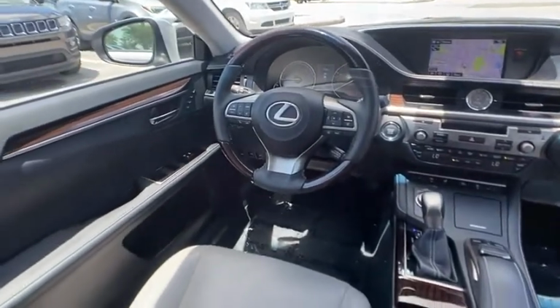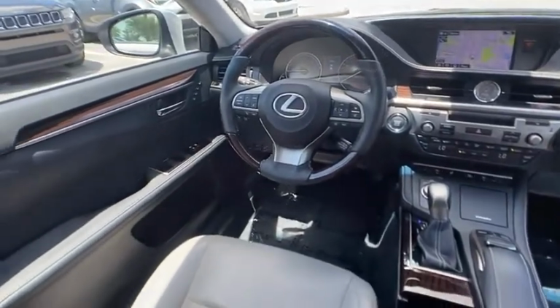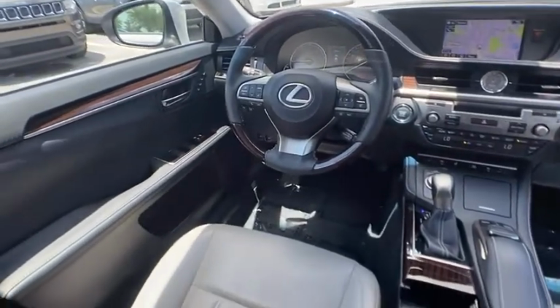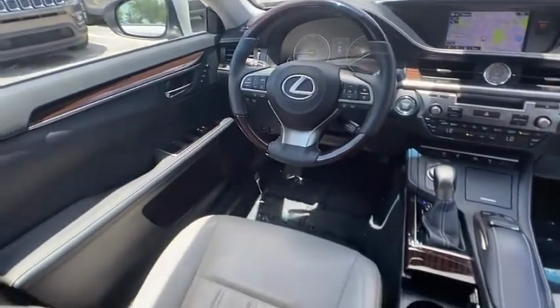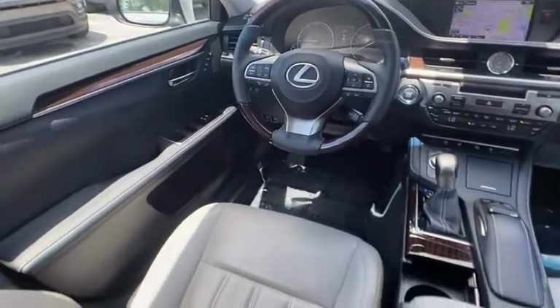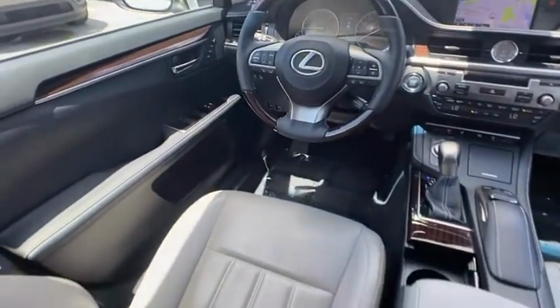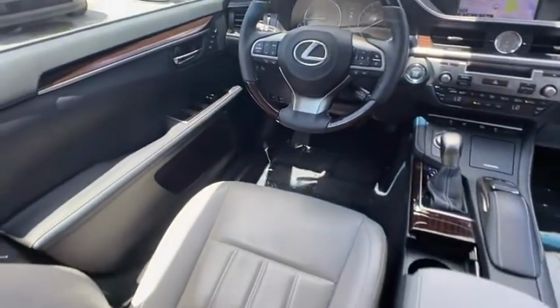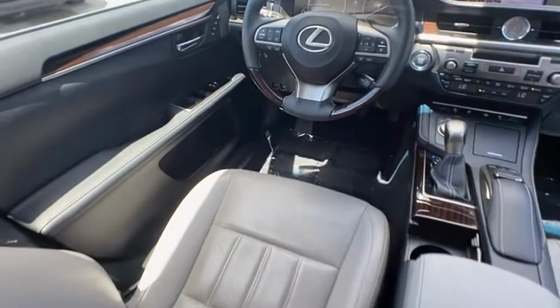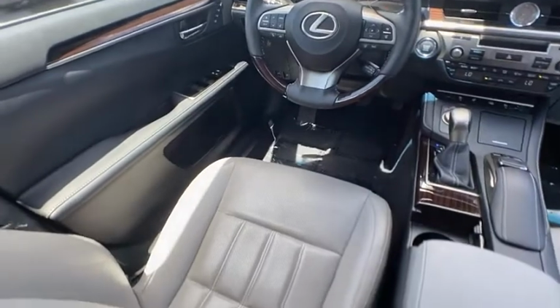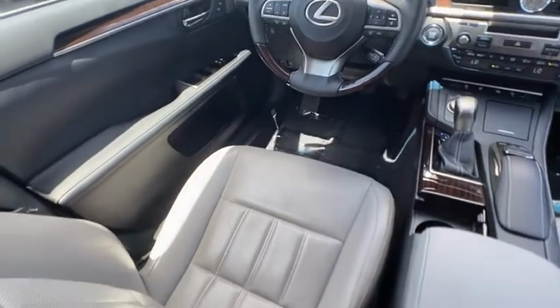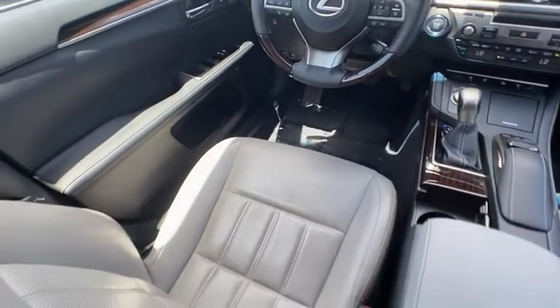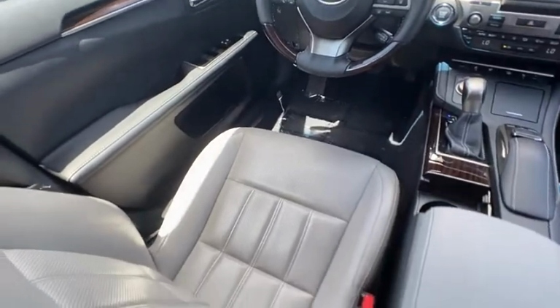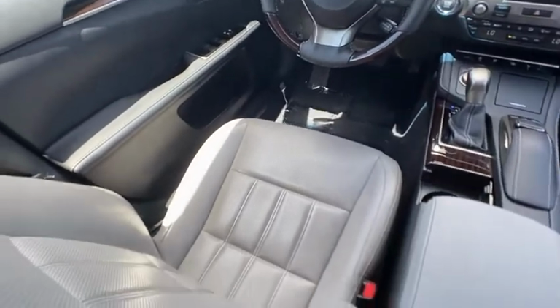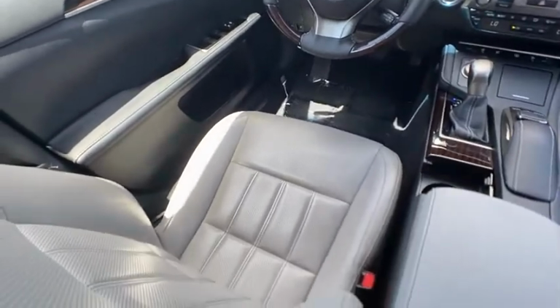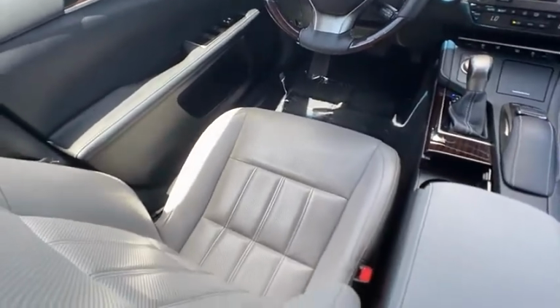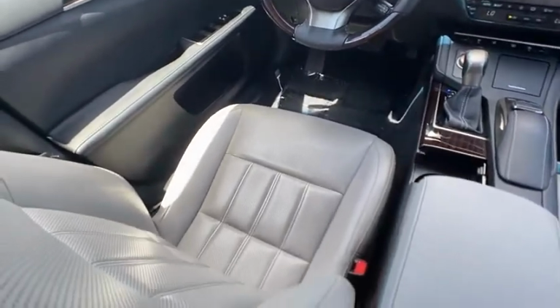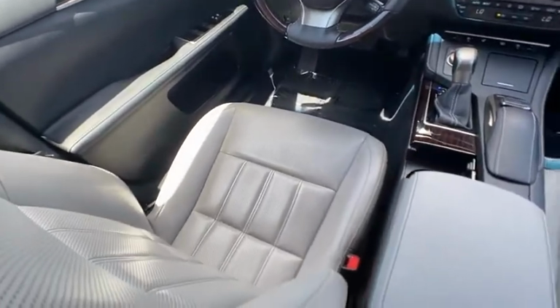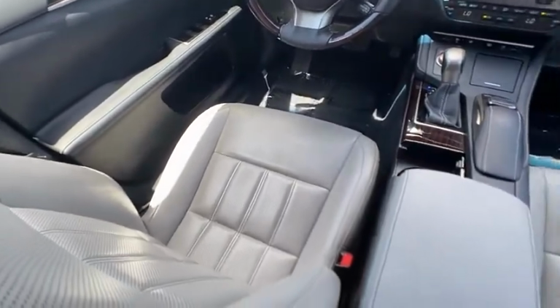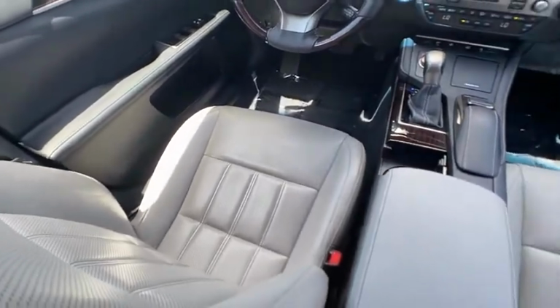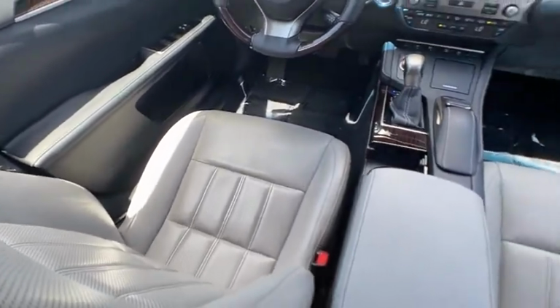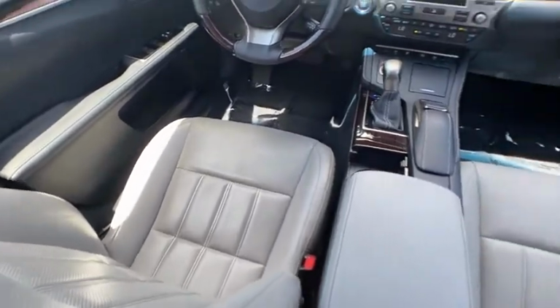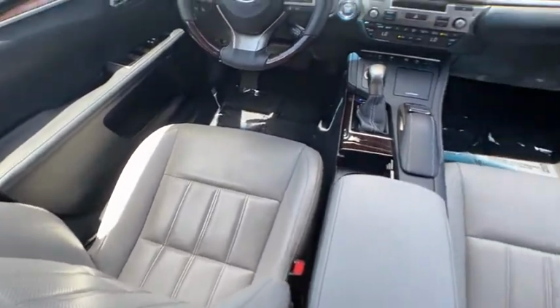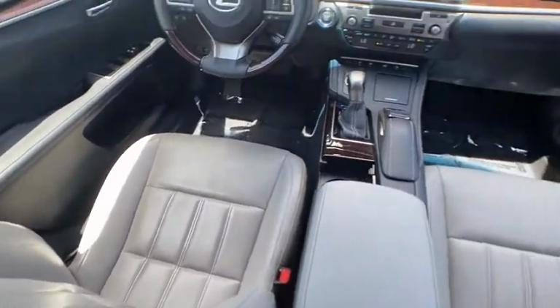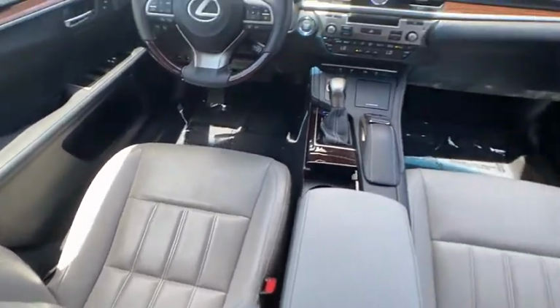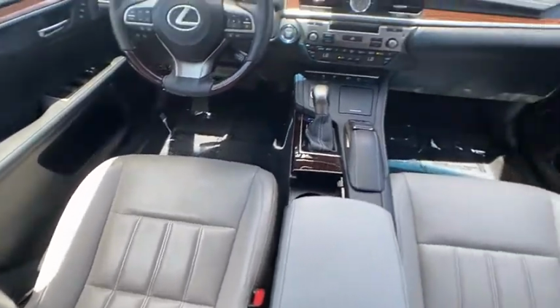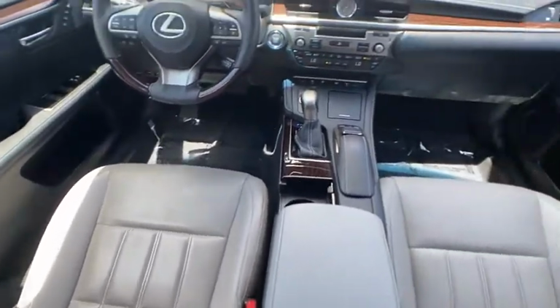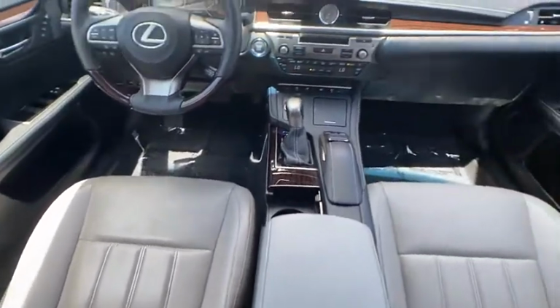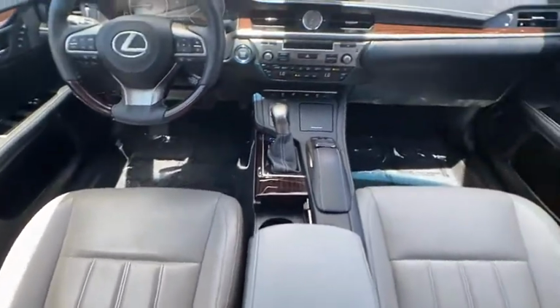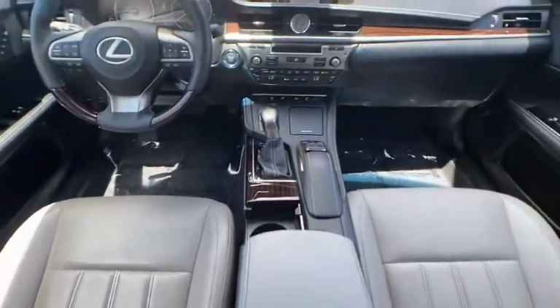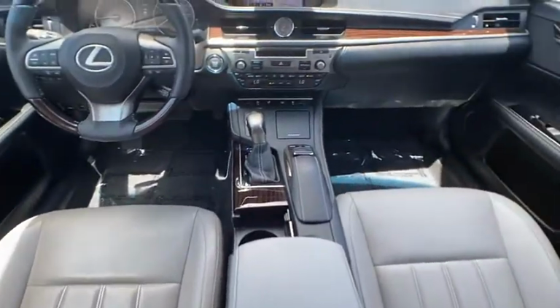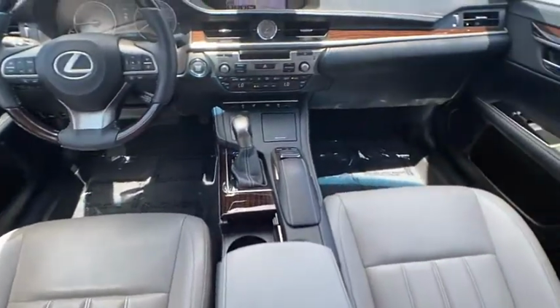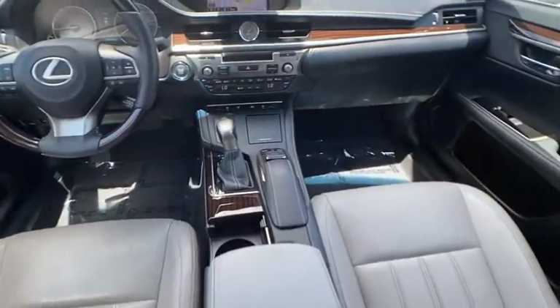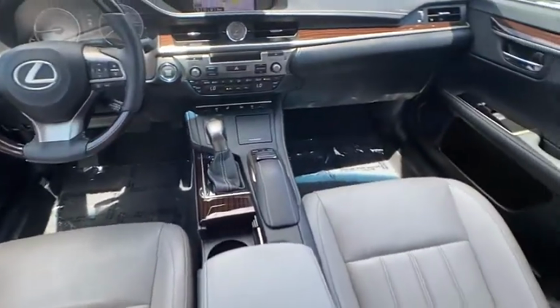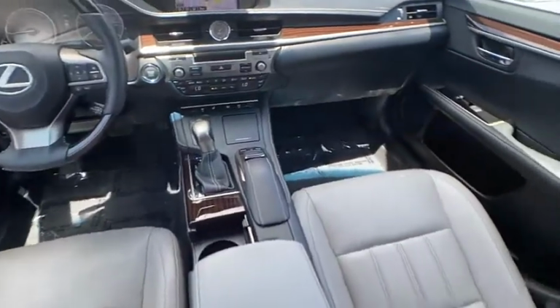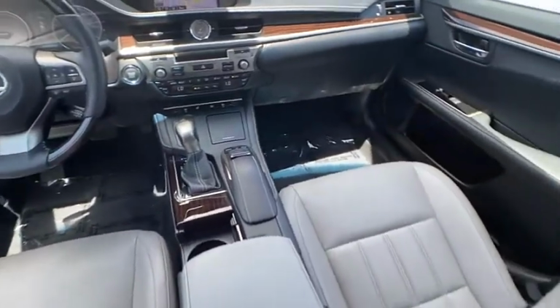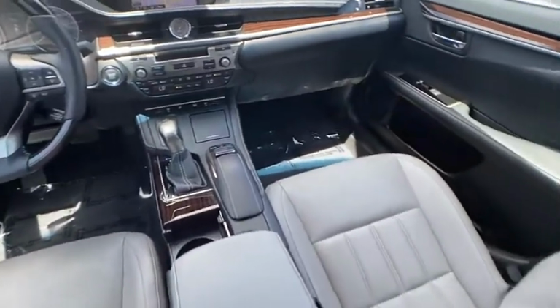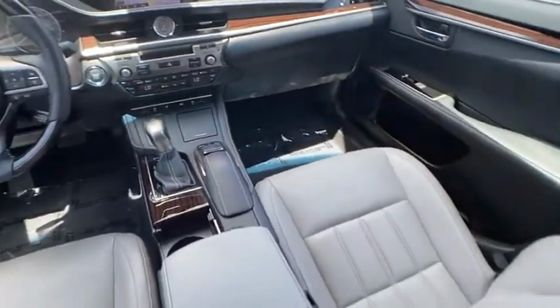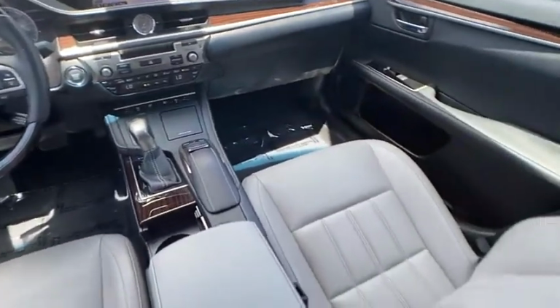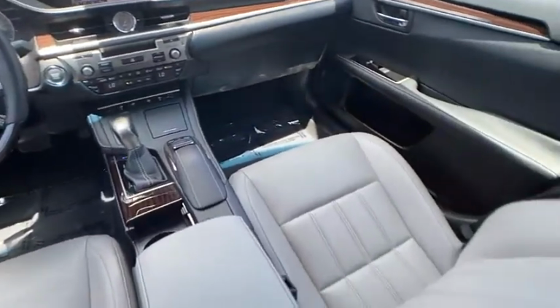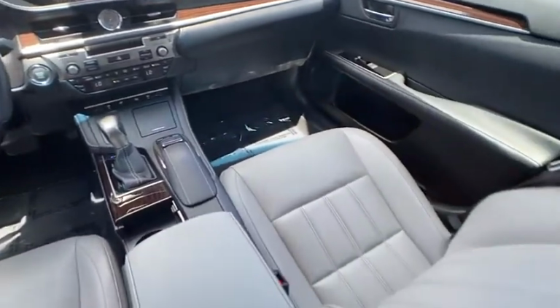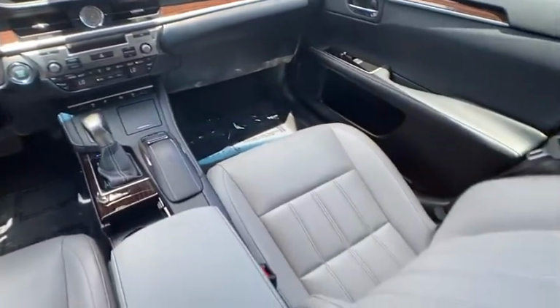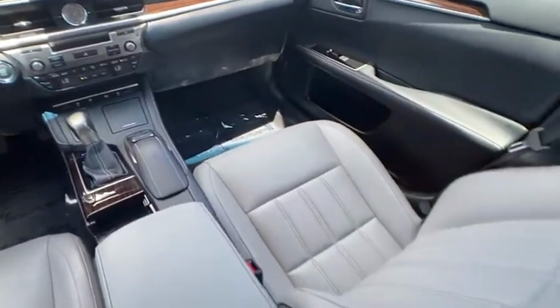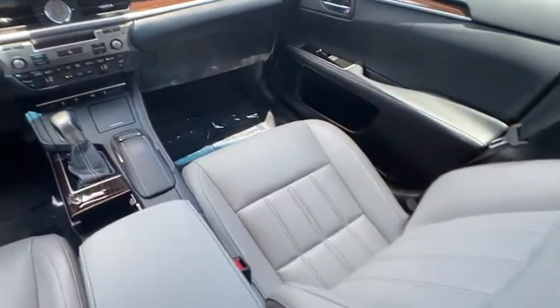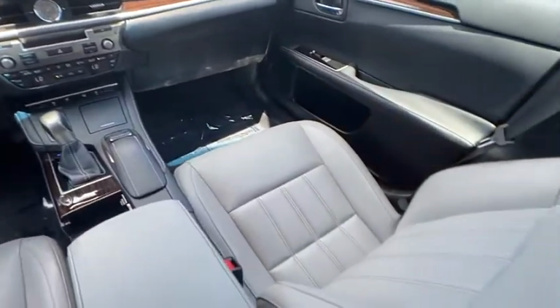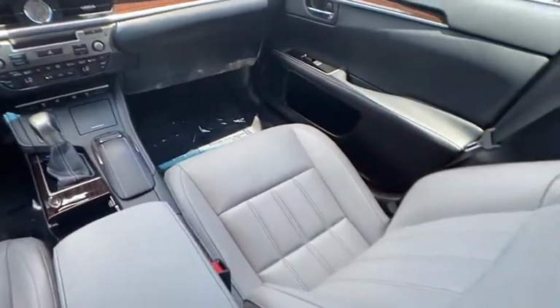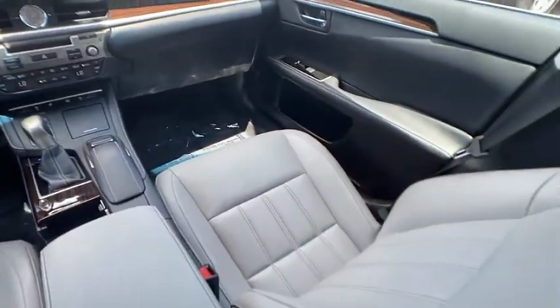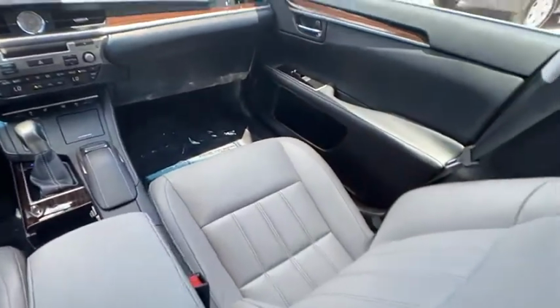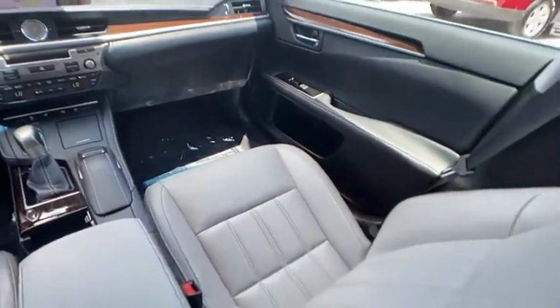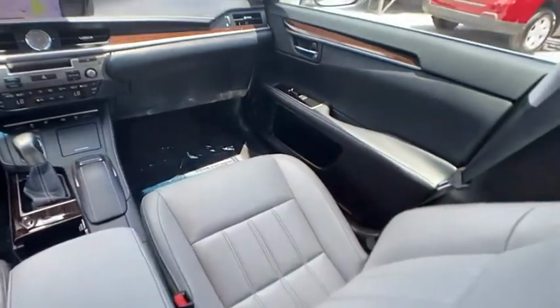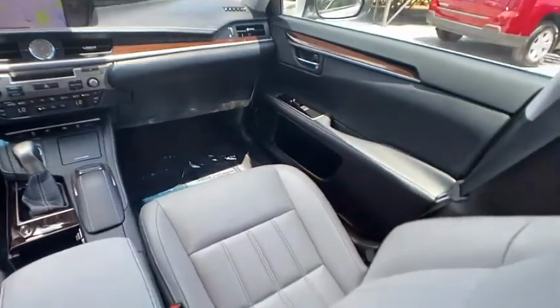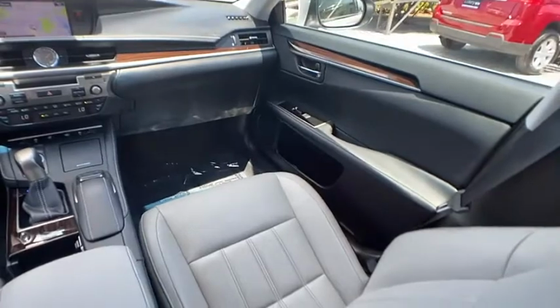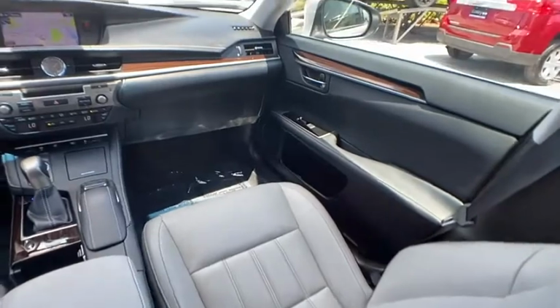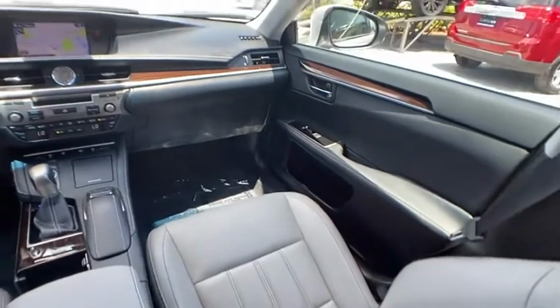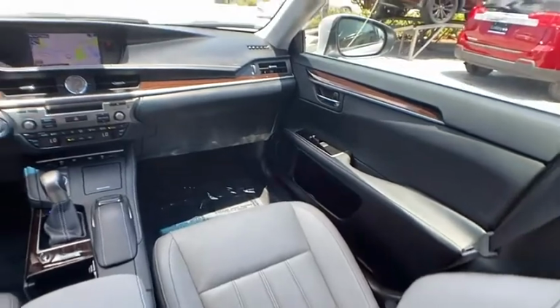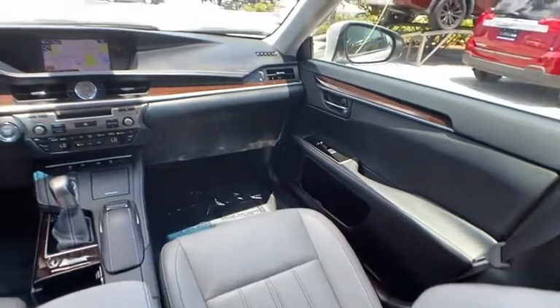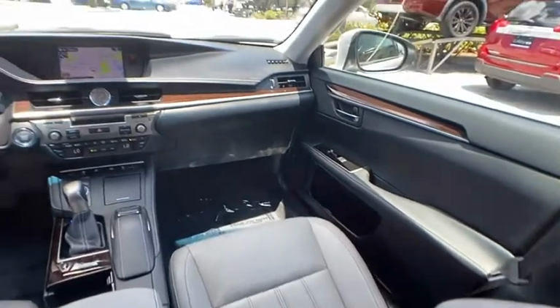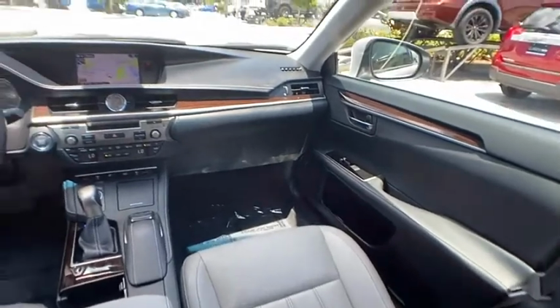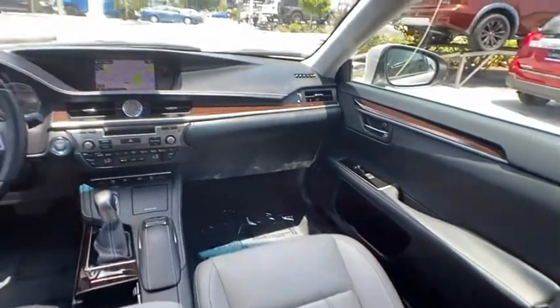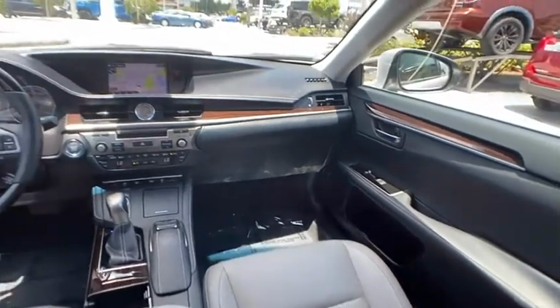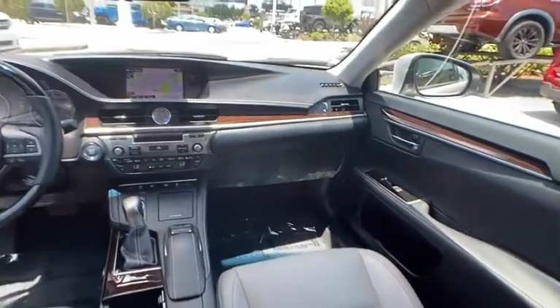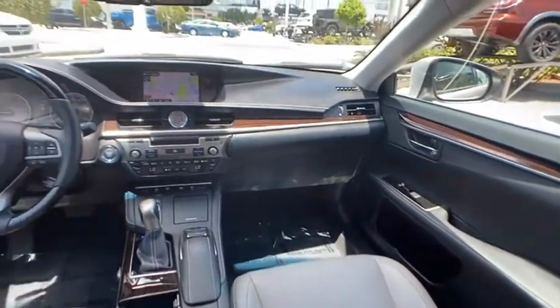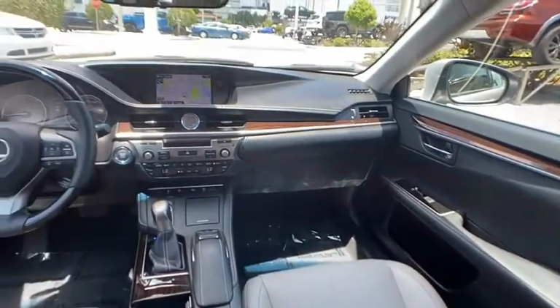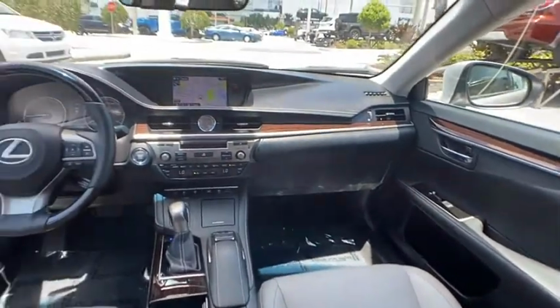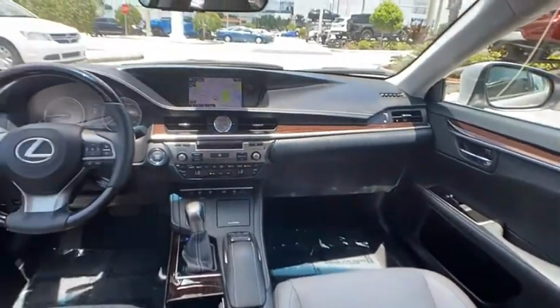And it is priced below $30,000. This vehicle has less than 25,000 miles. Here are some of this vehicle's great options.